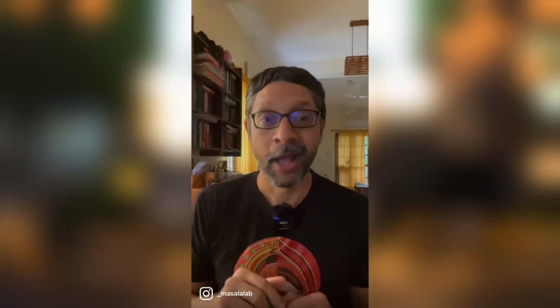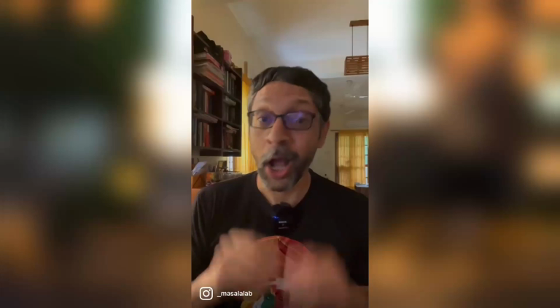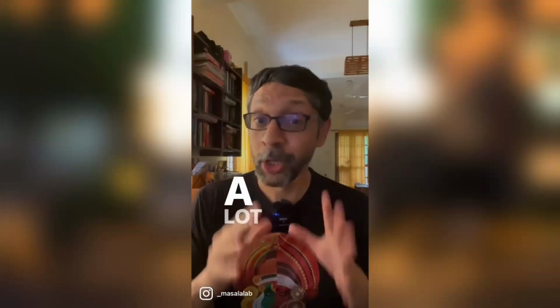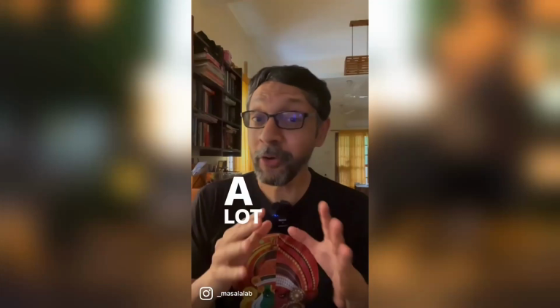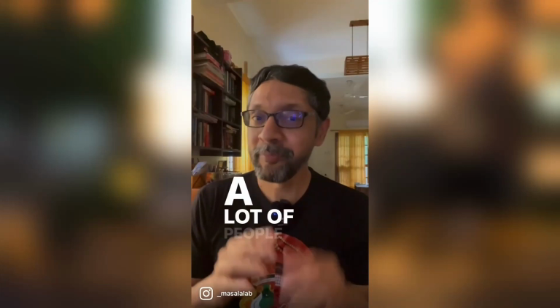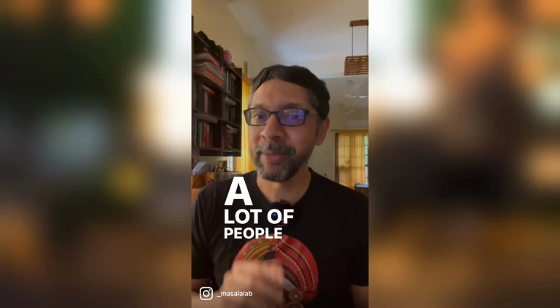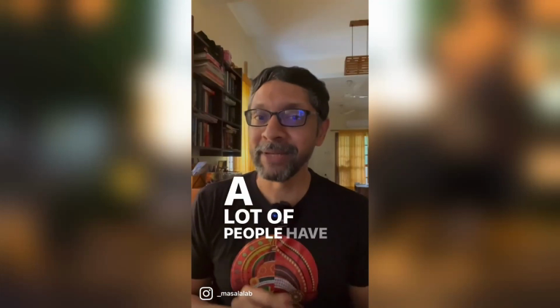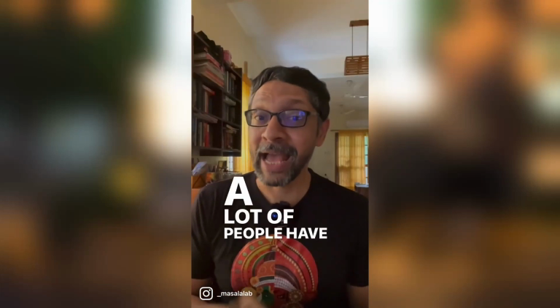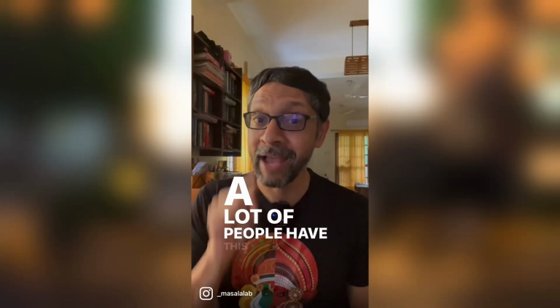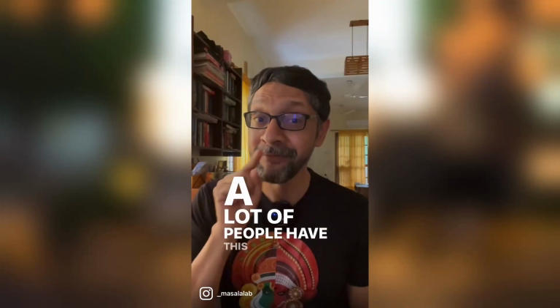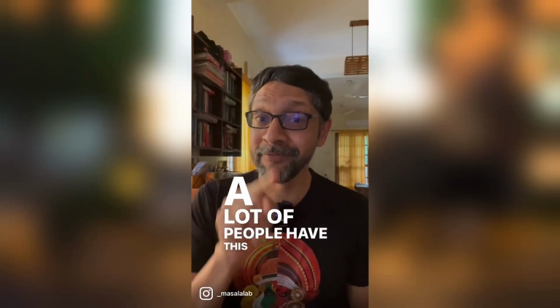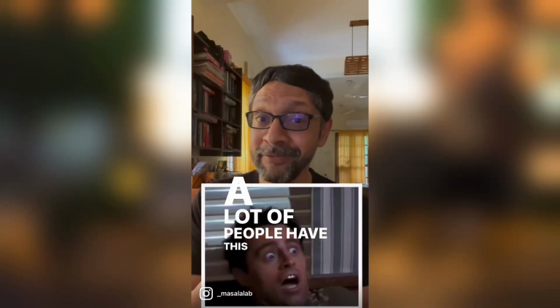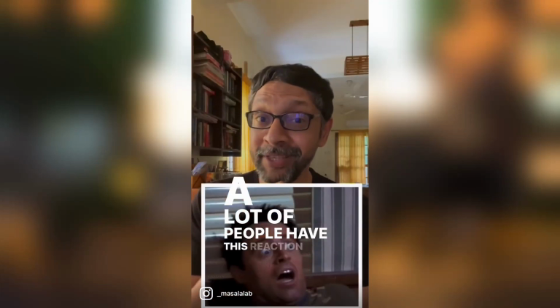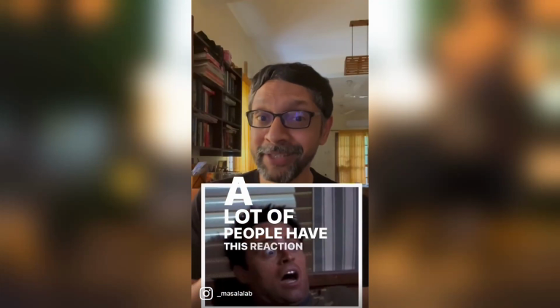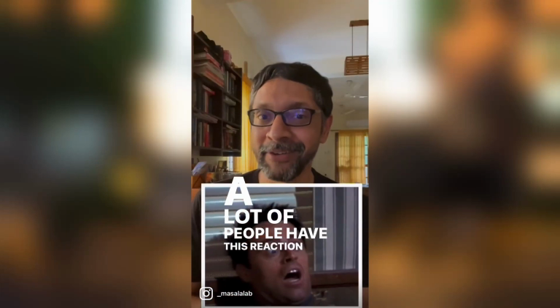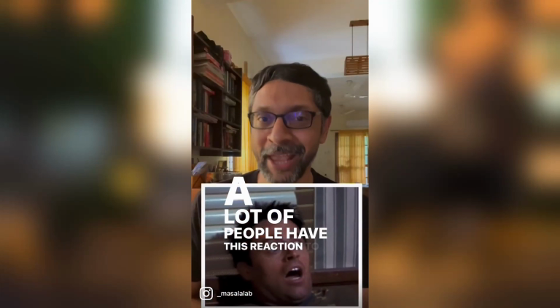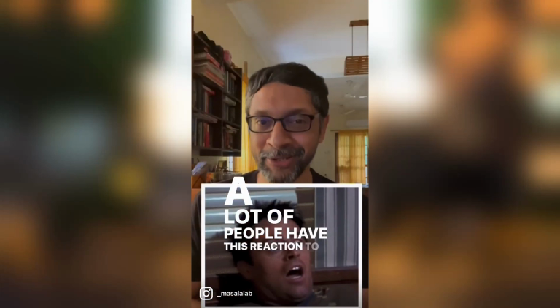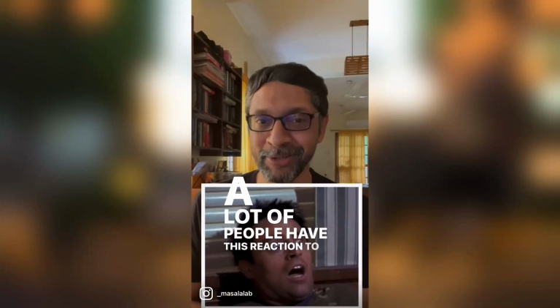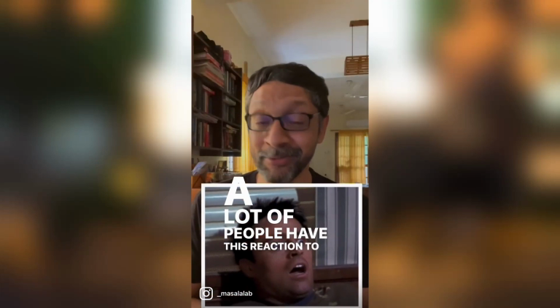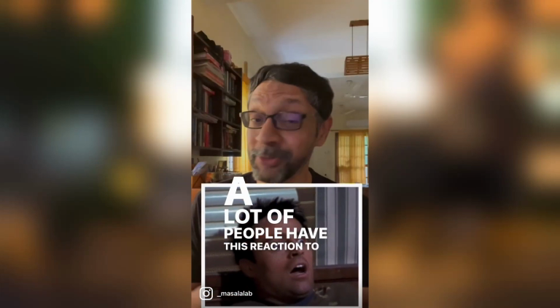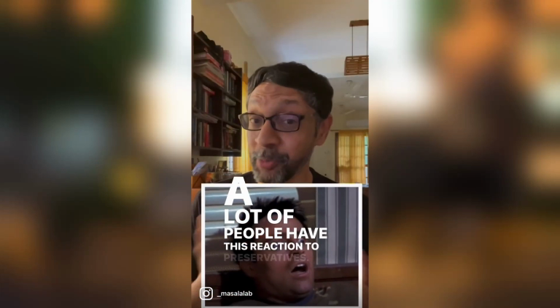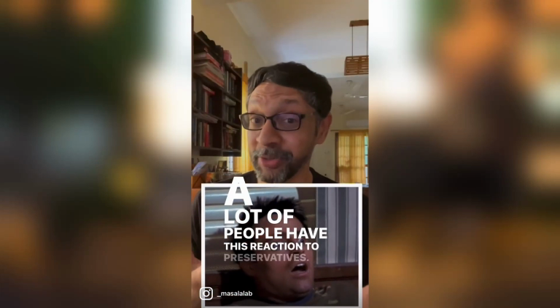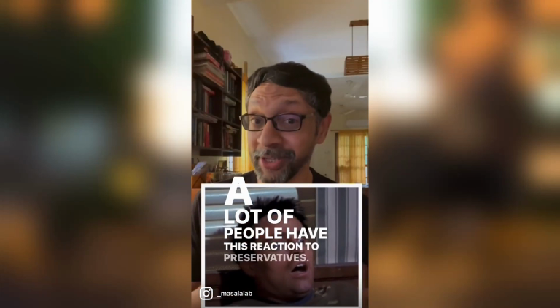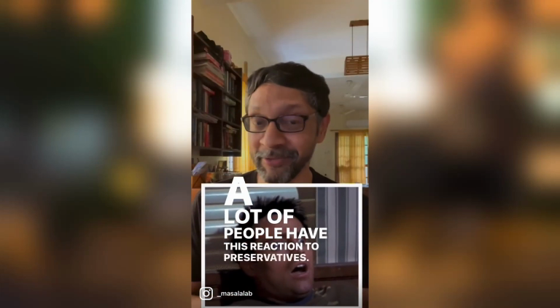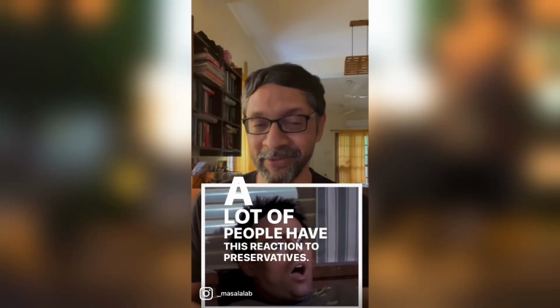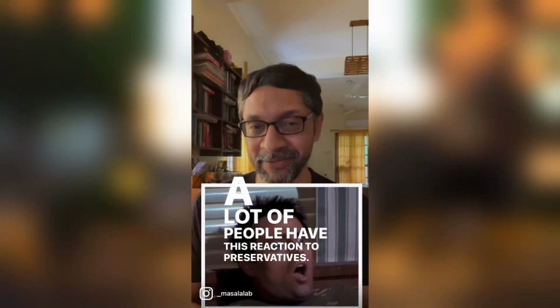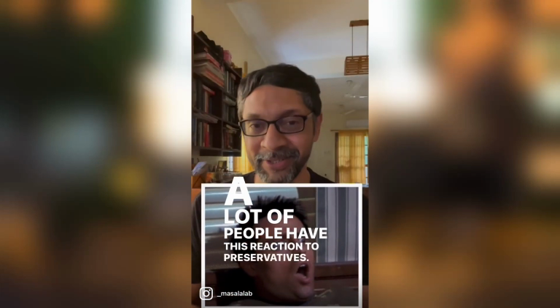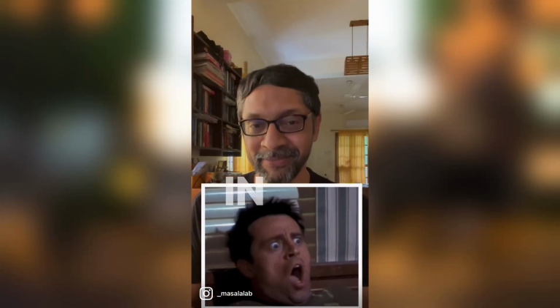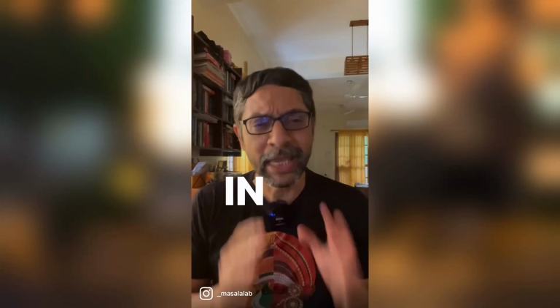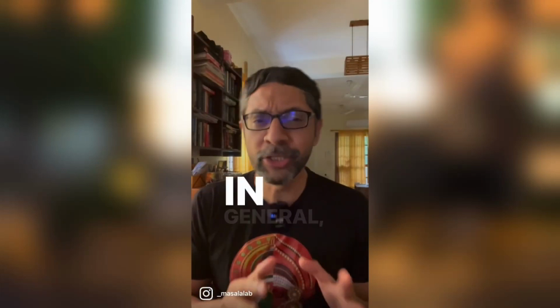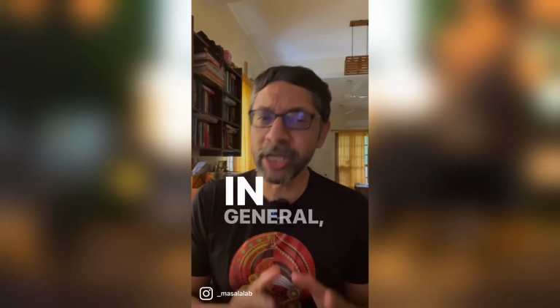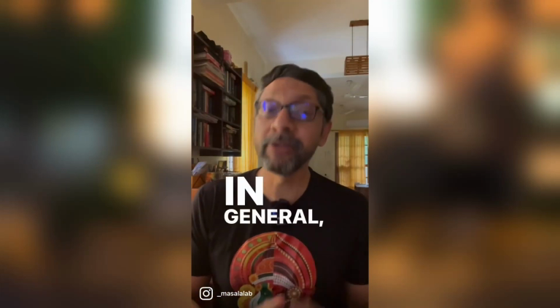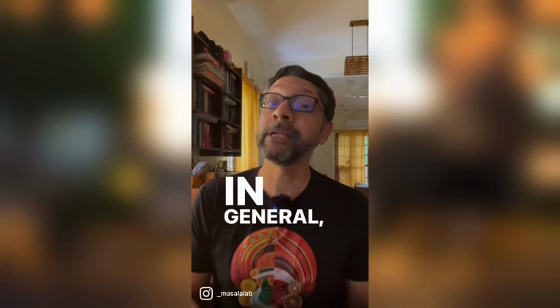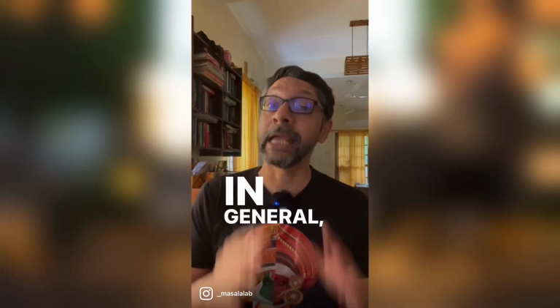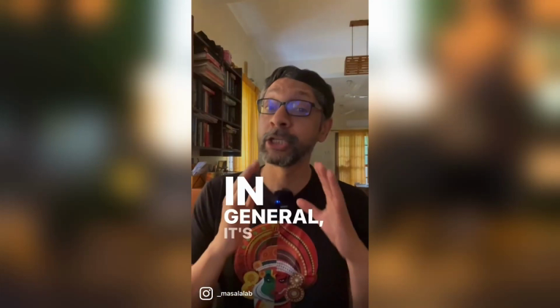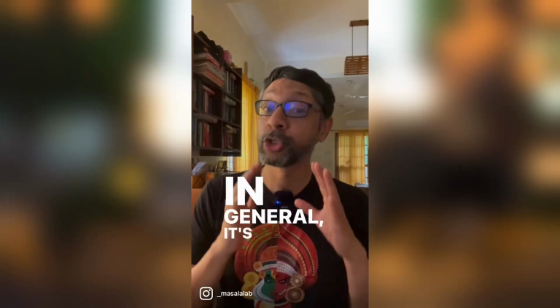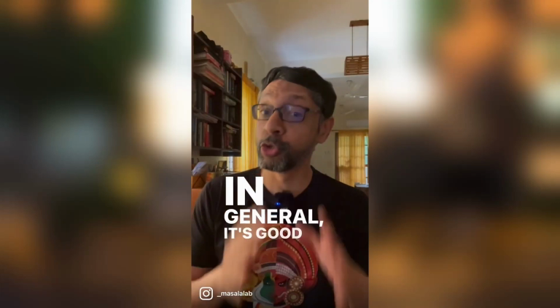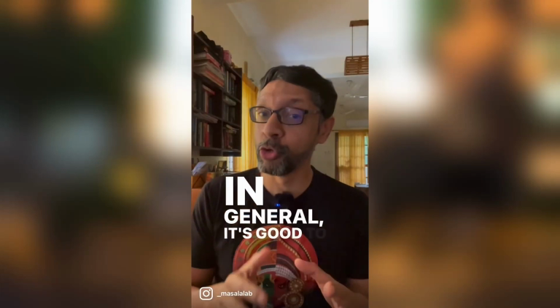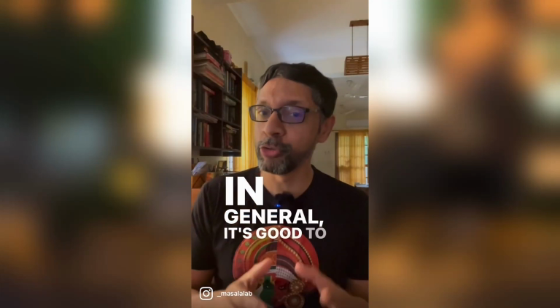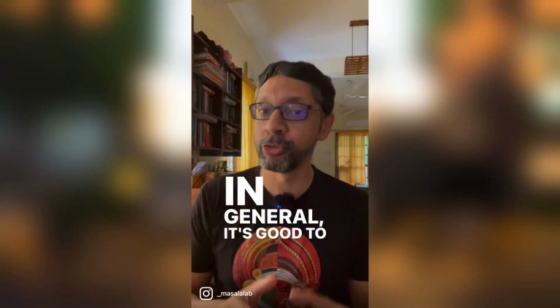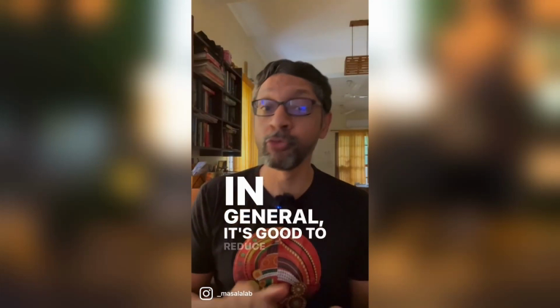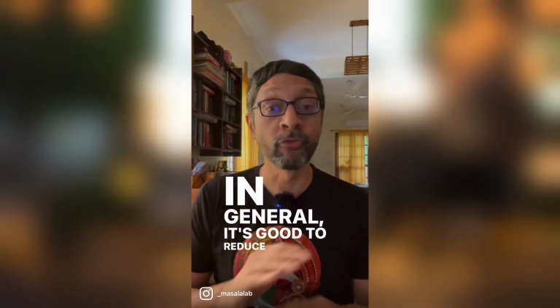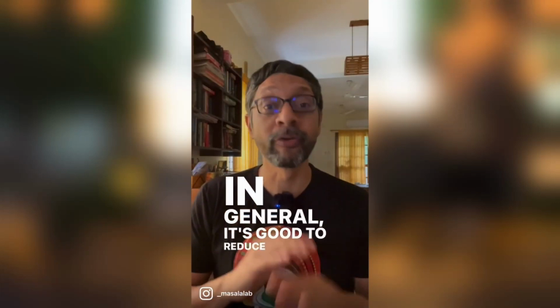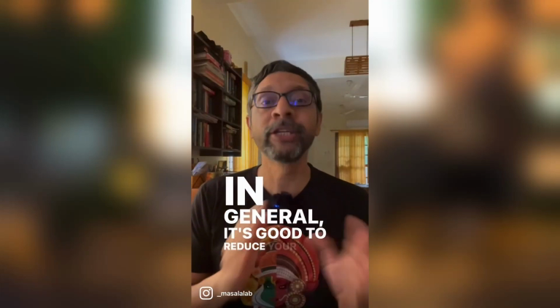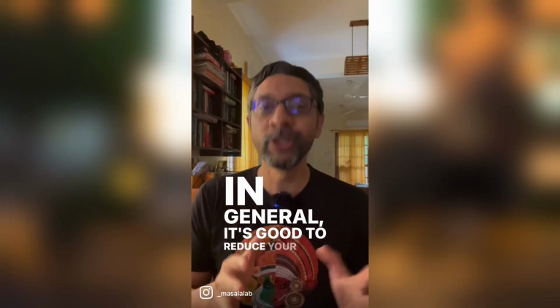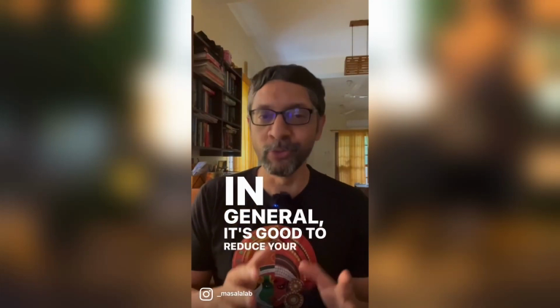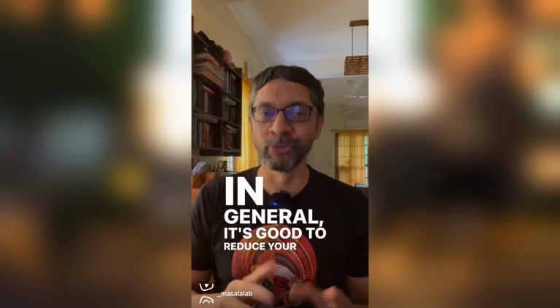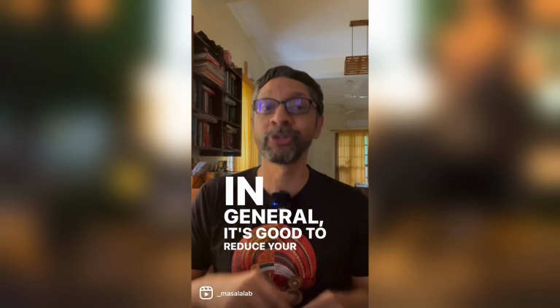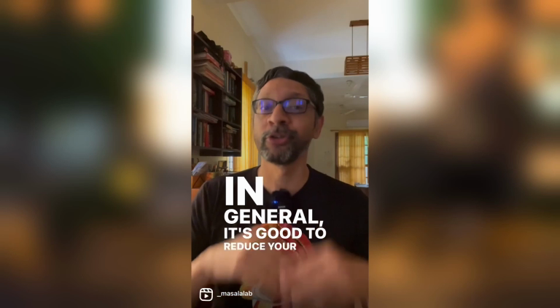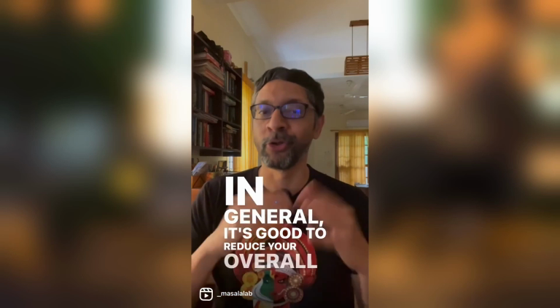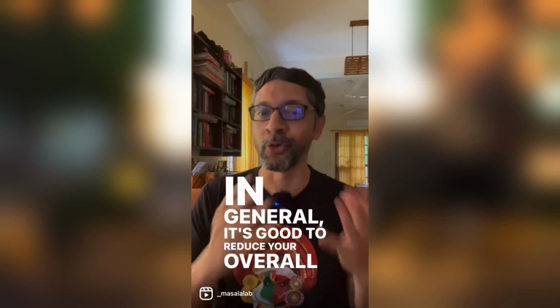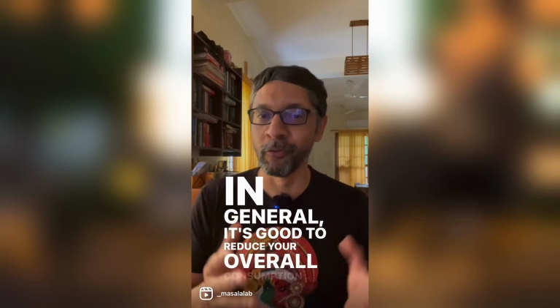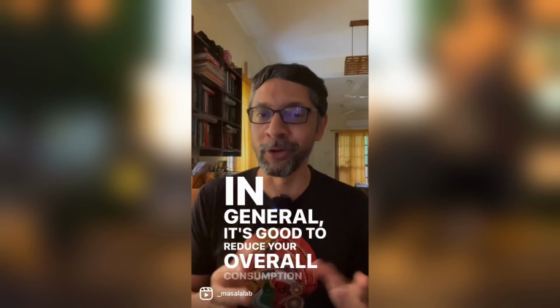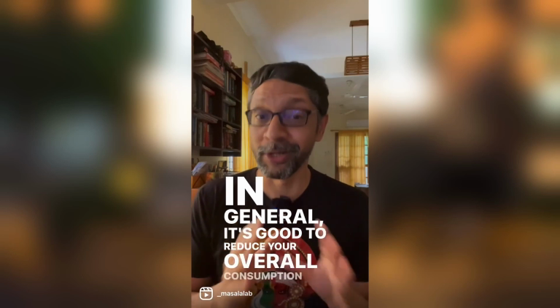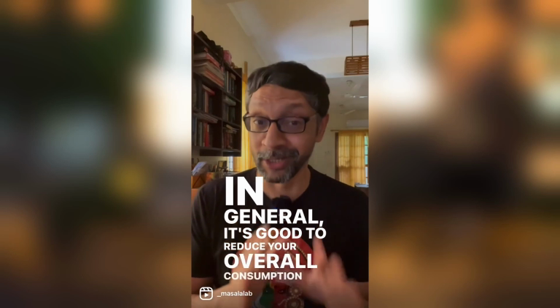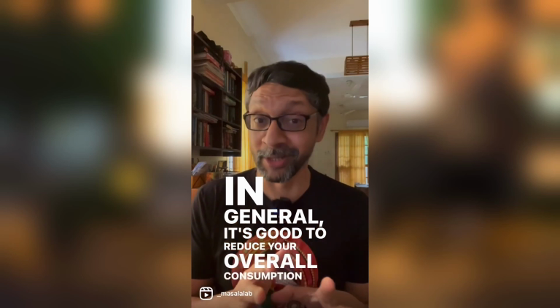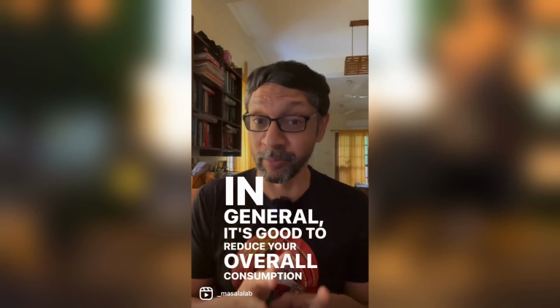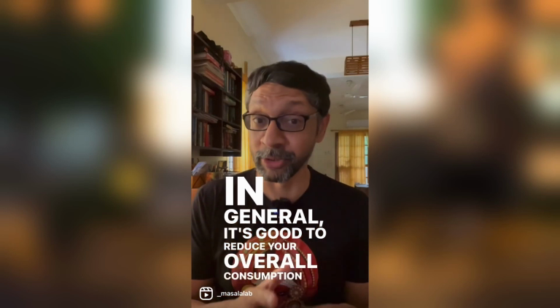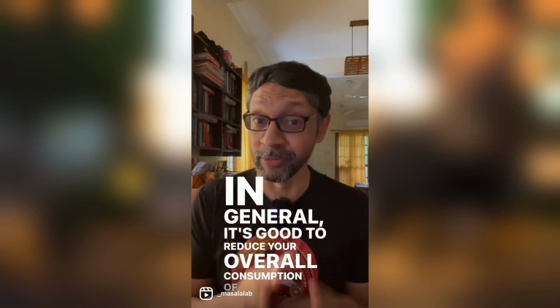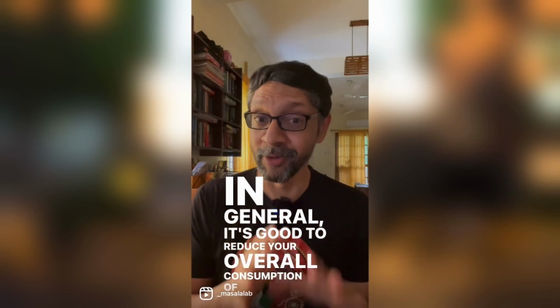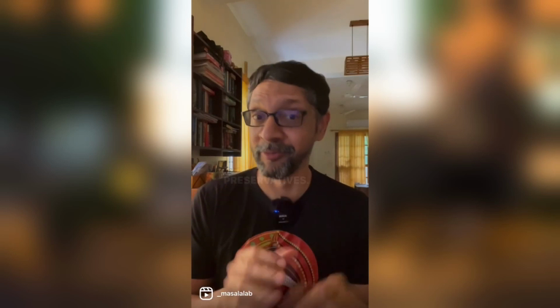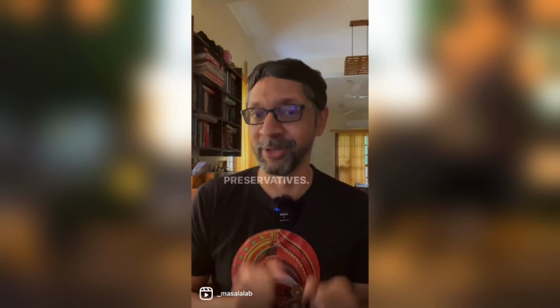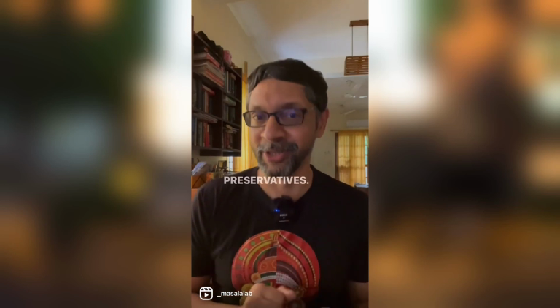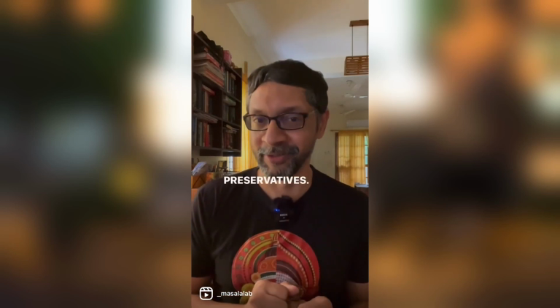A lot of people have this reaction to preservatives. In general, it's good to reduce your overall consumption of preservatives.